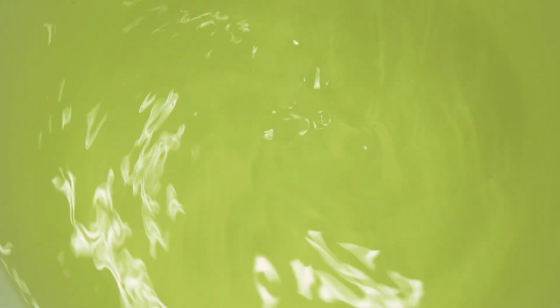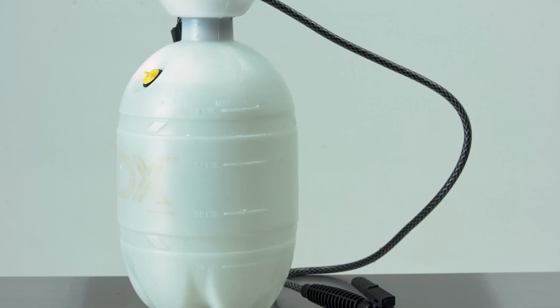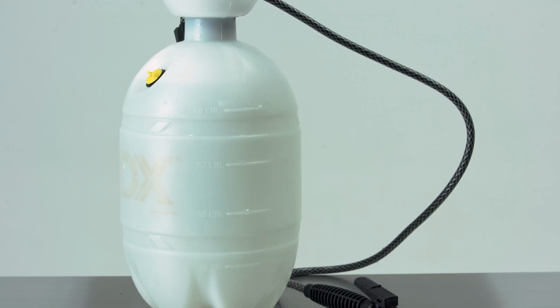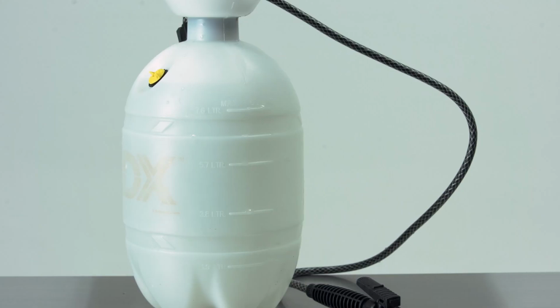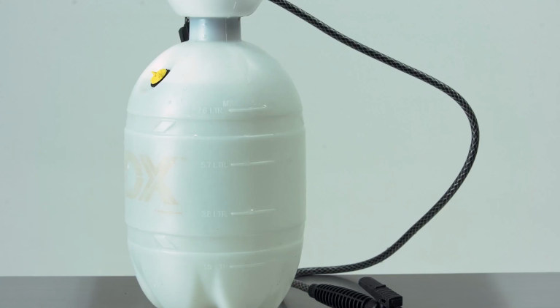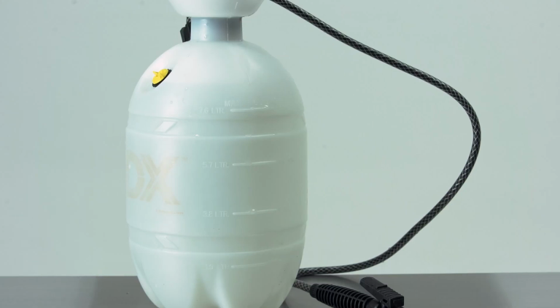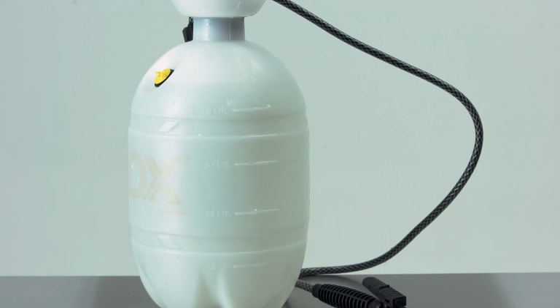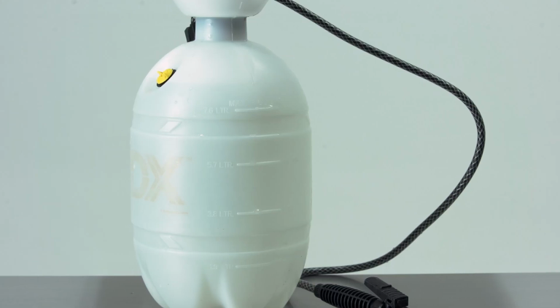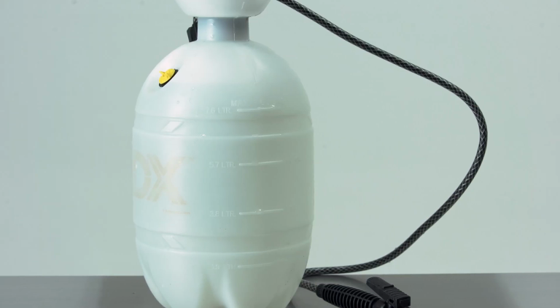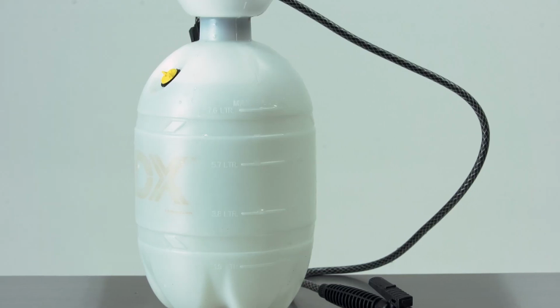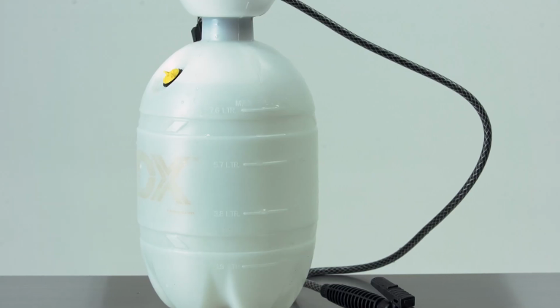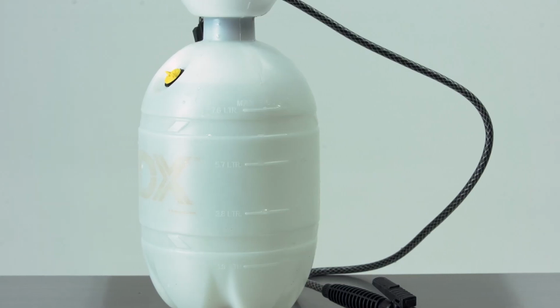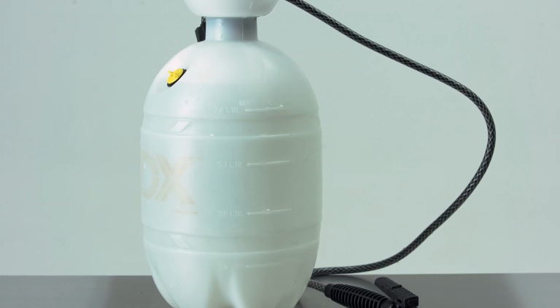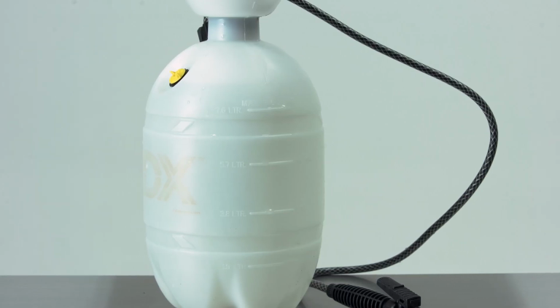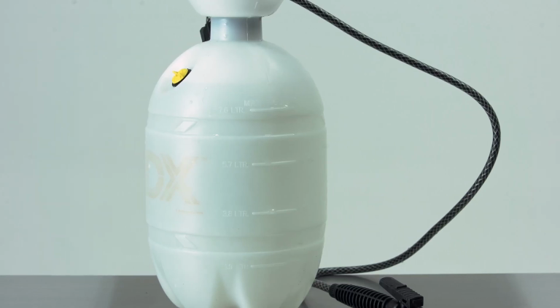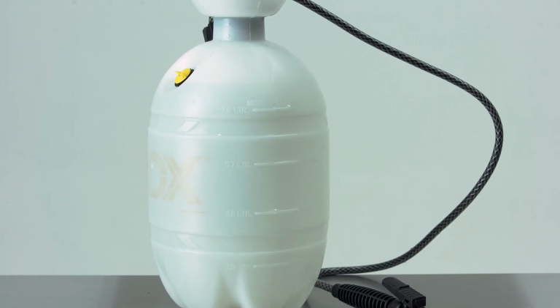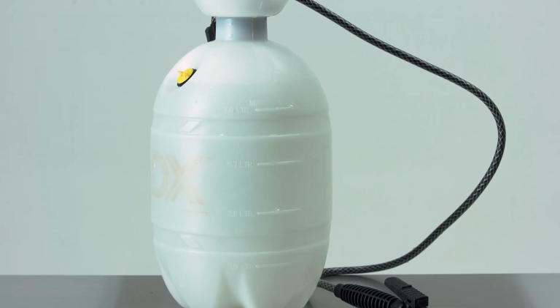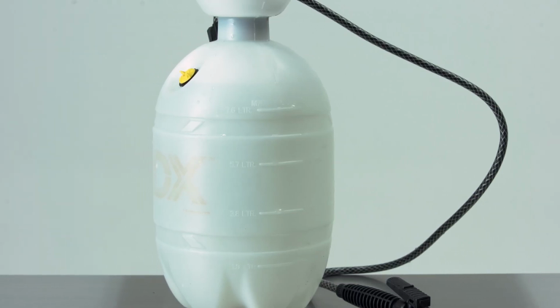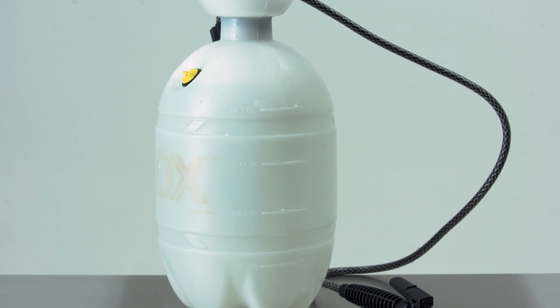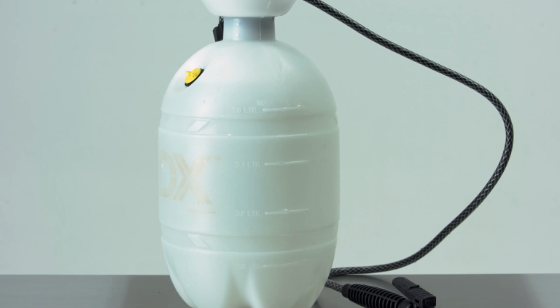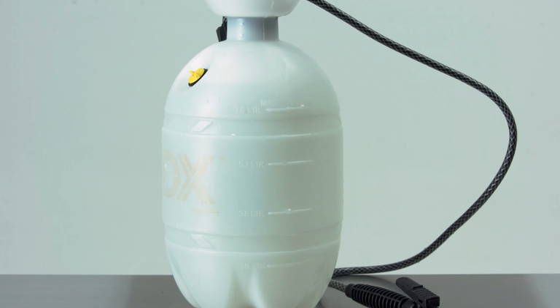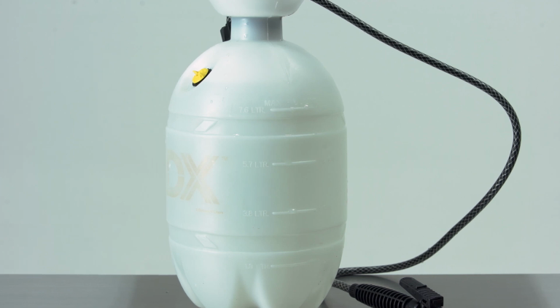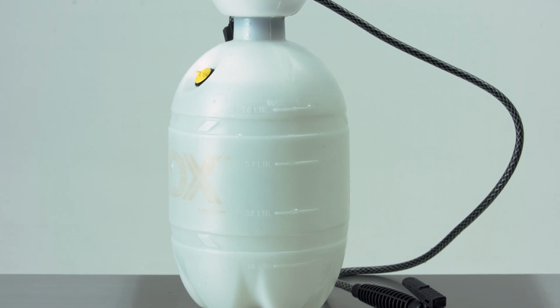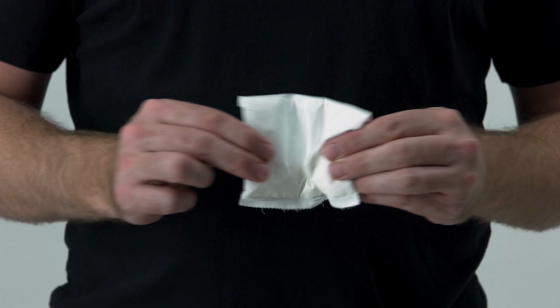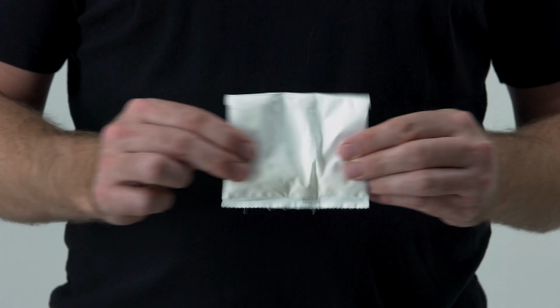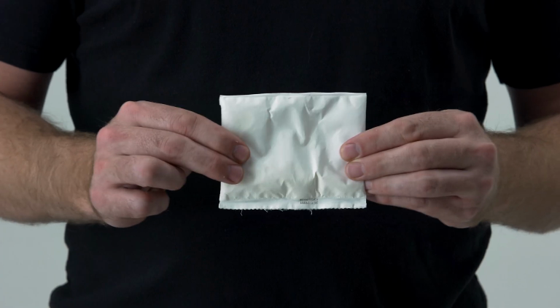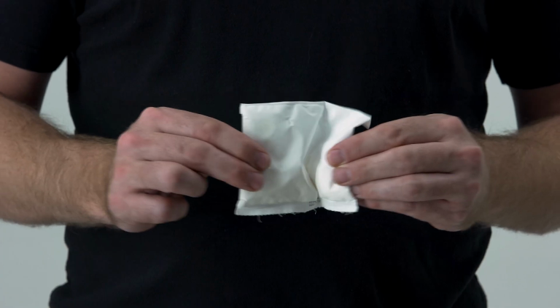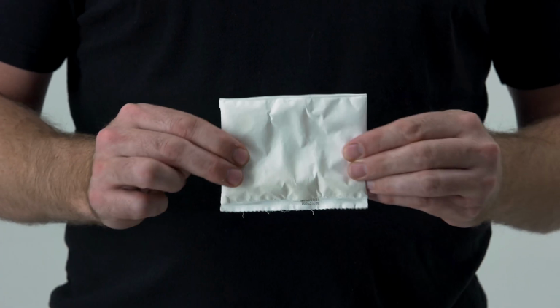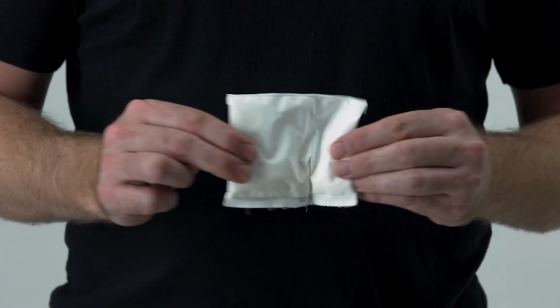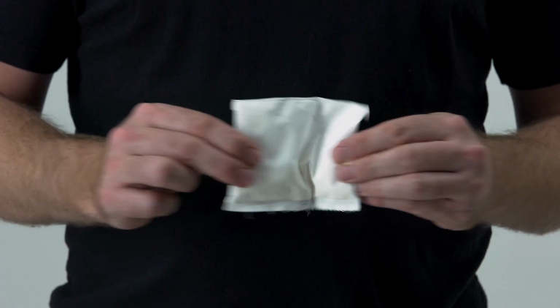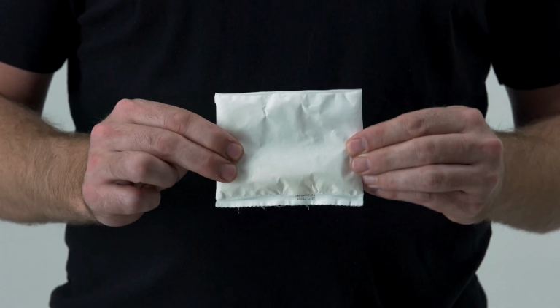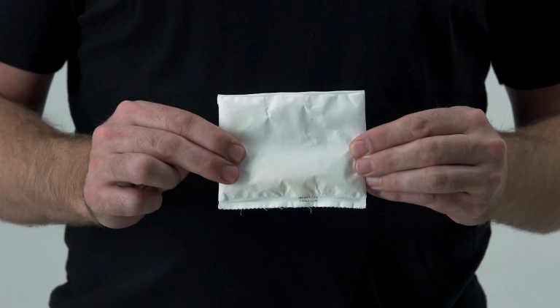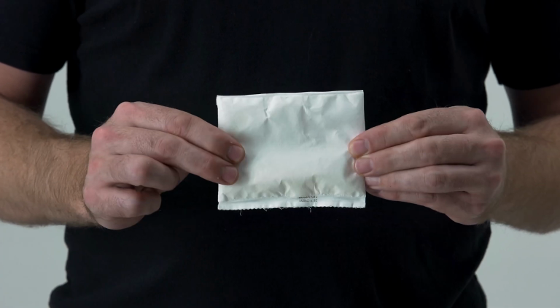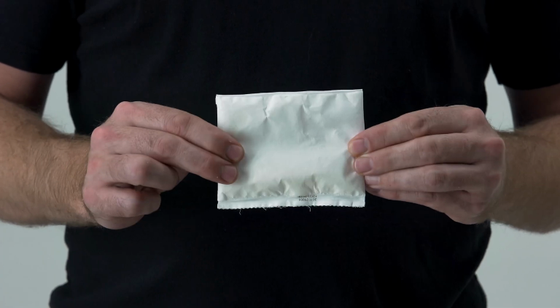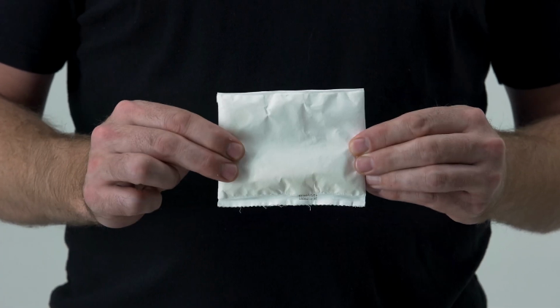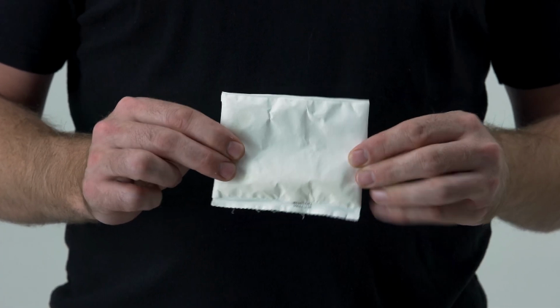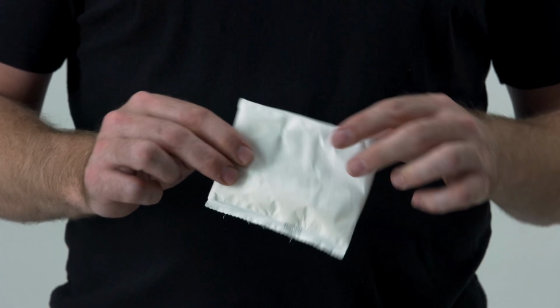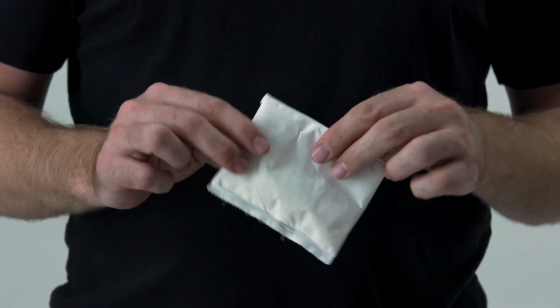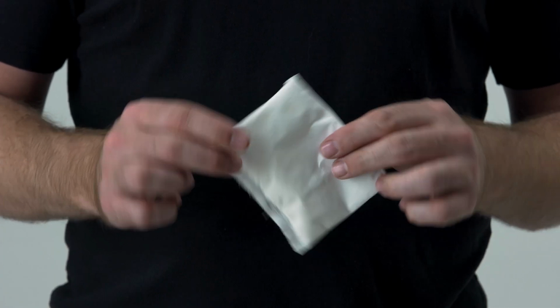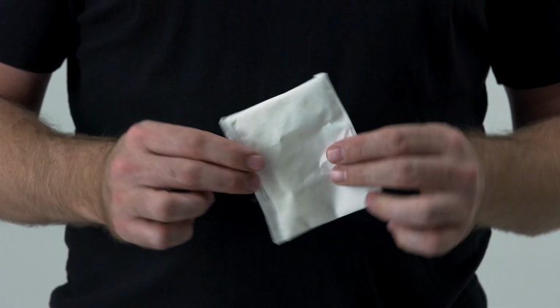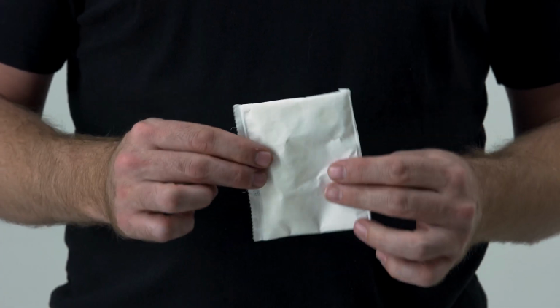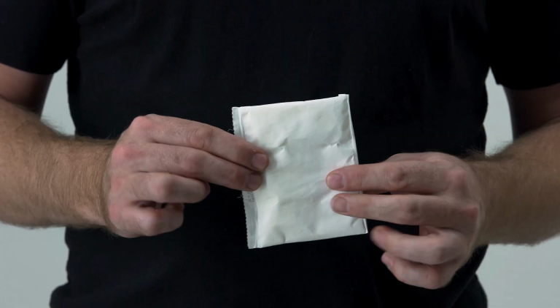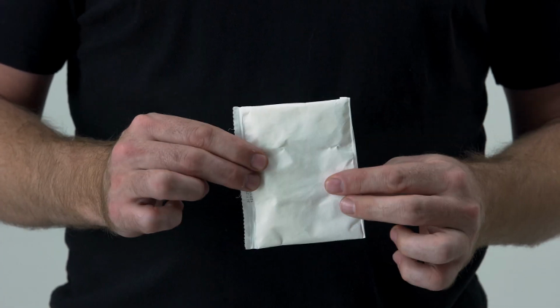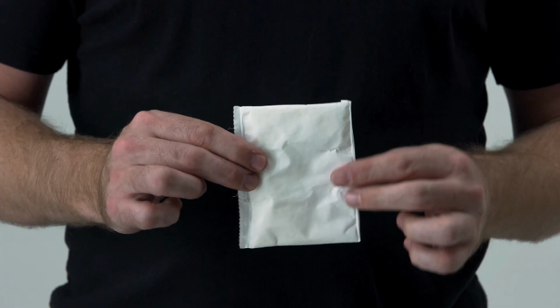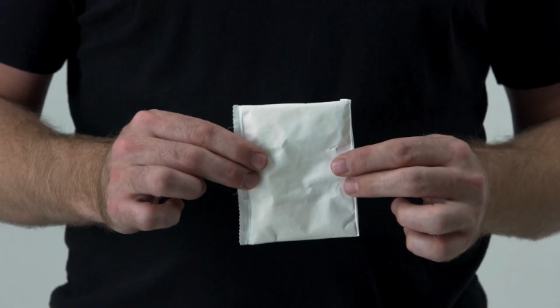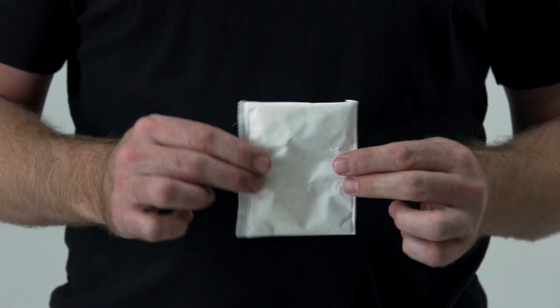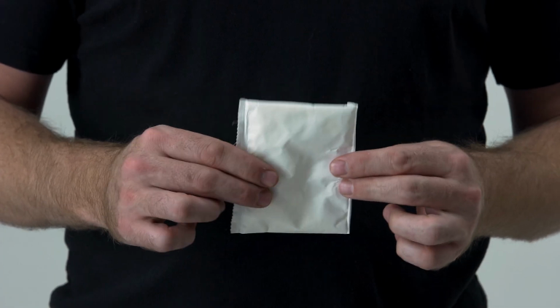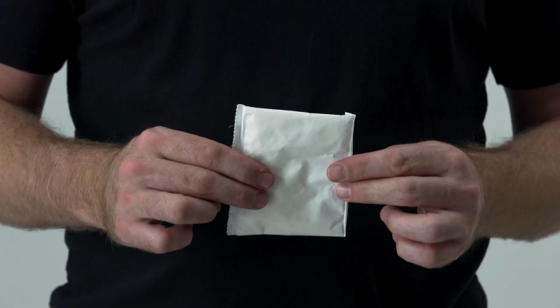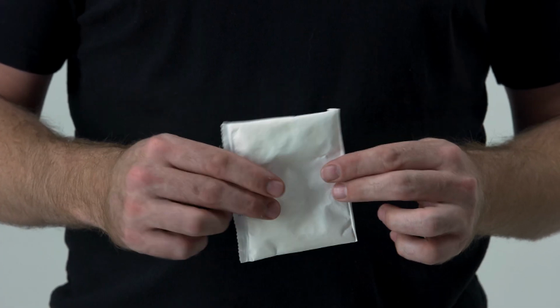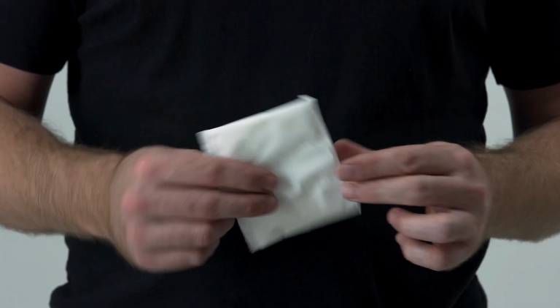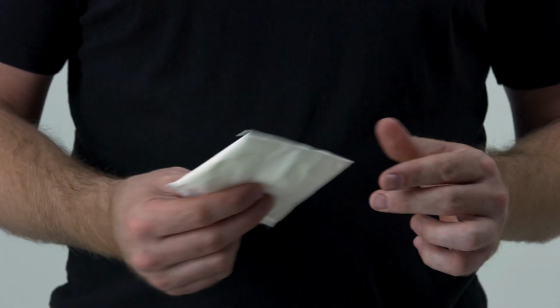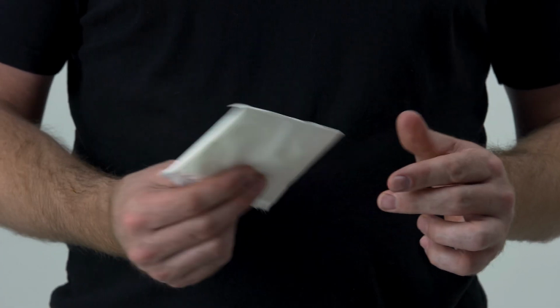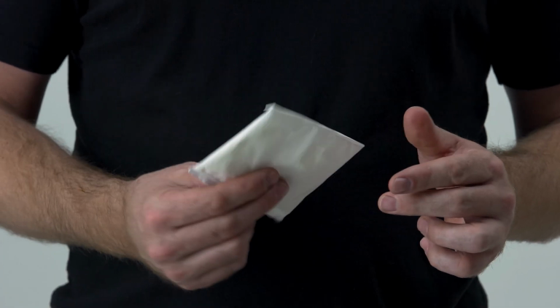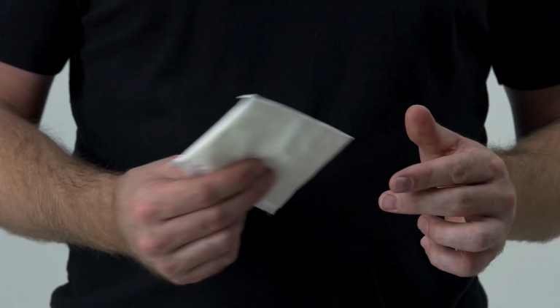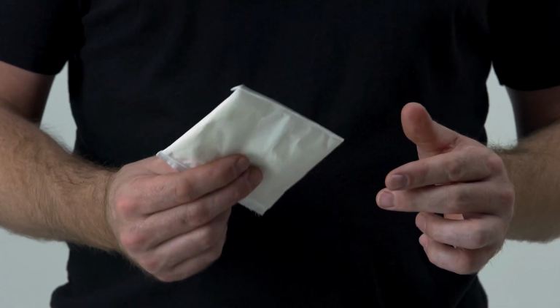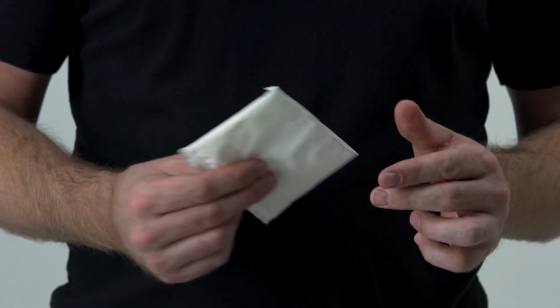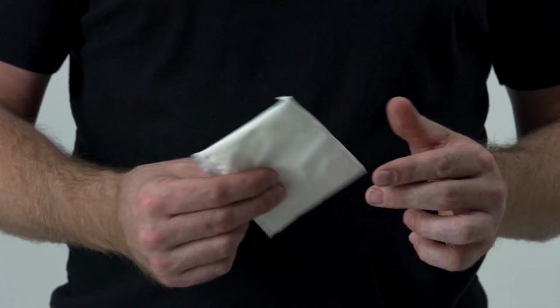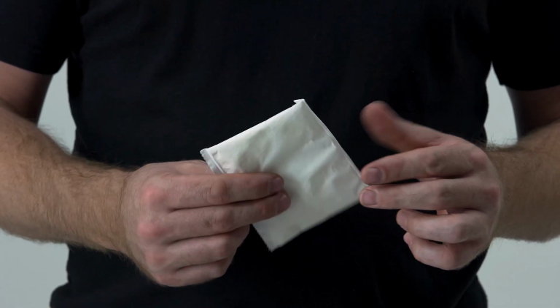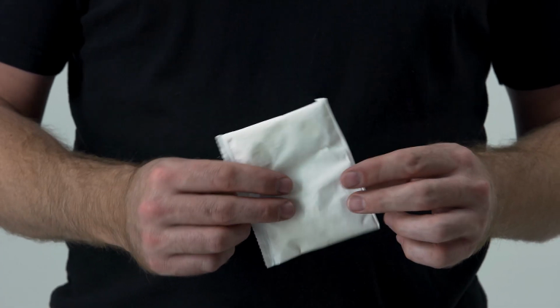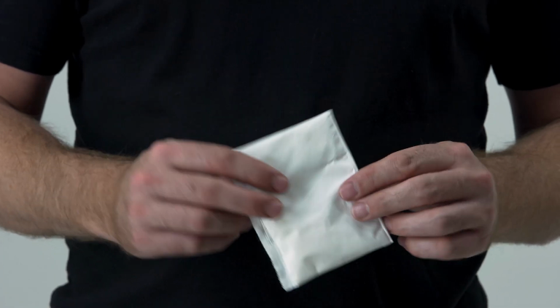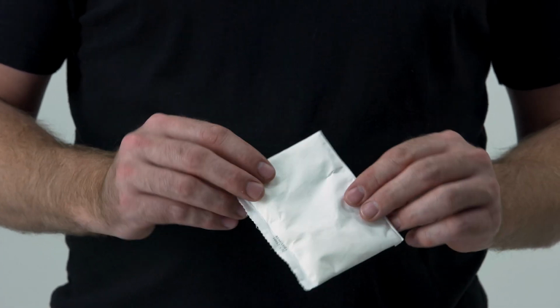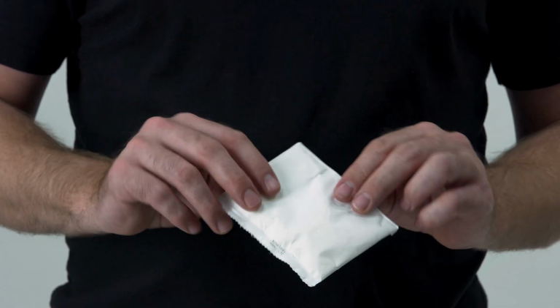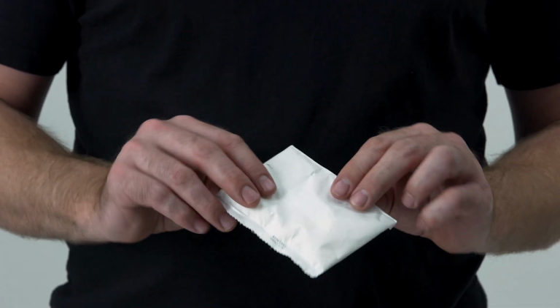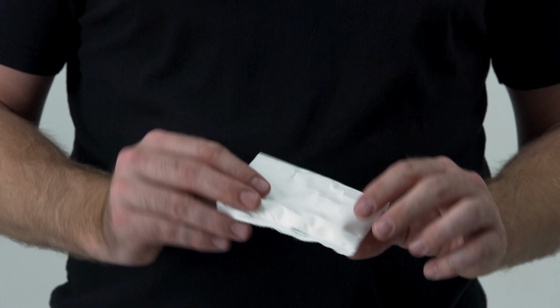It requires only water, a sealed container, and our state-of-the-art micro-reactor sachet. Please do not open or cut the sachet.